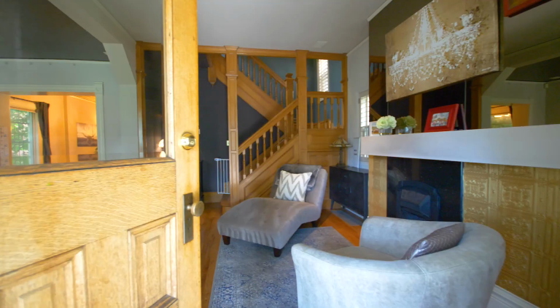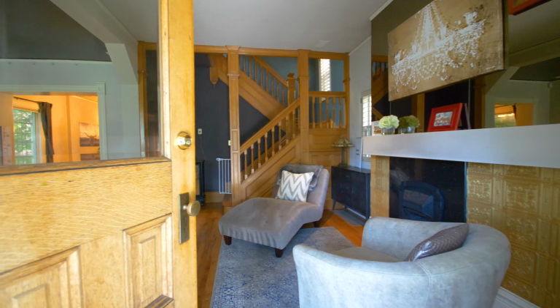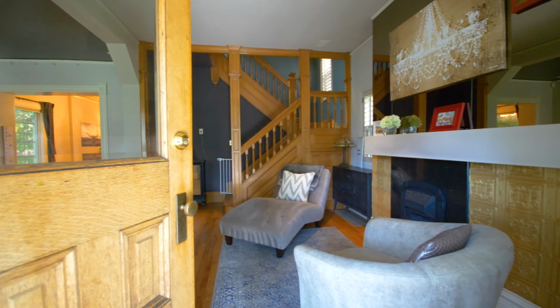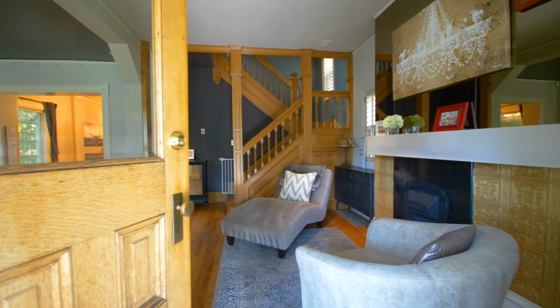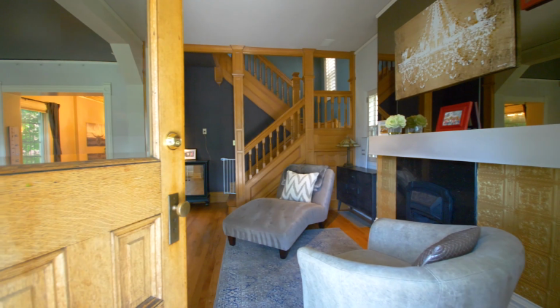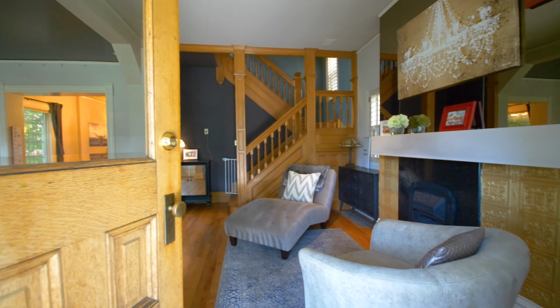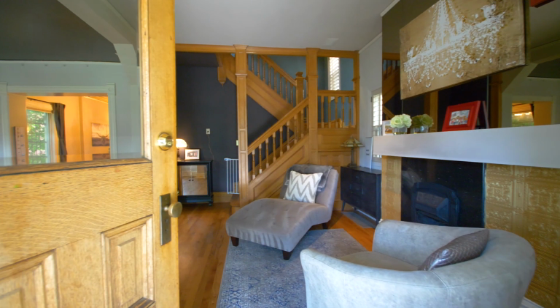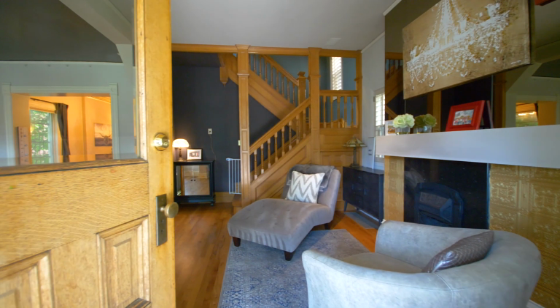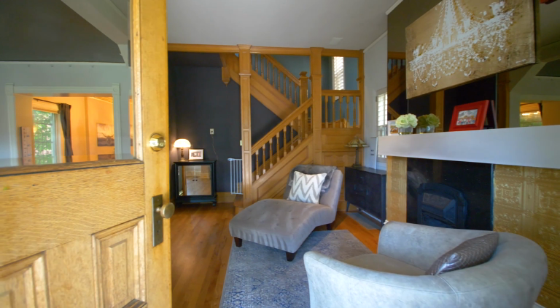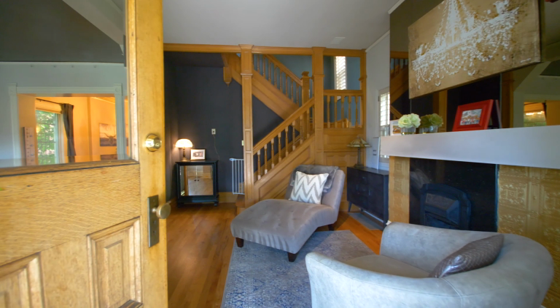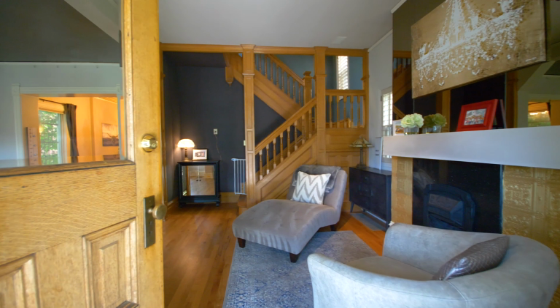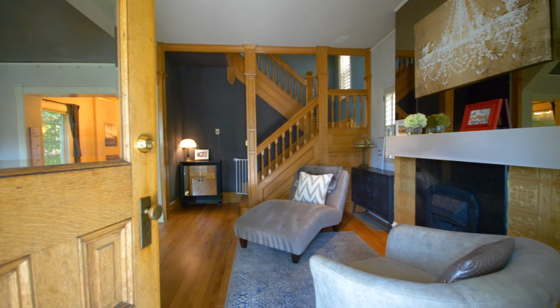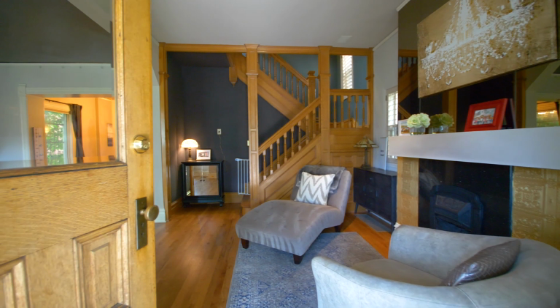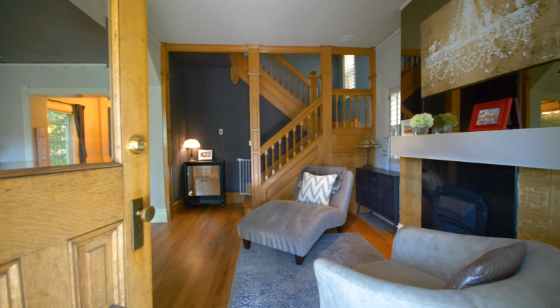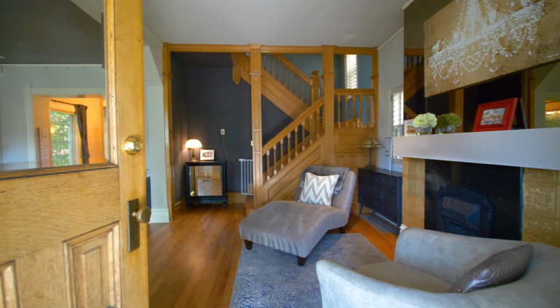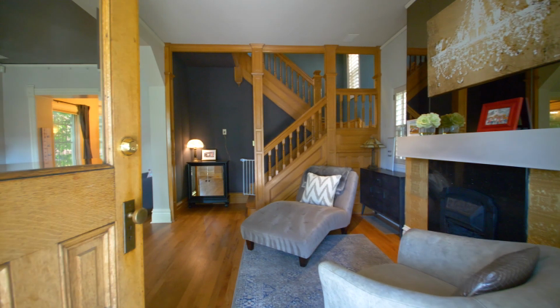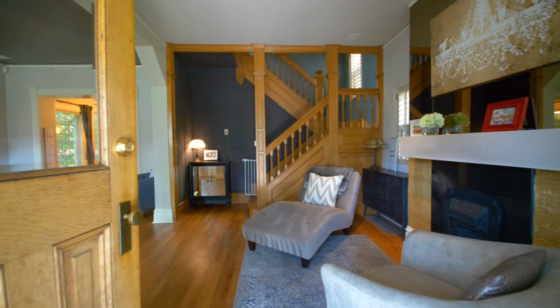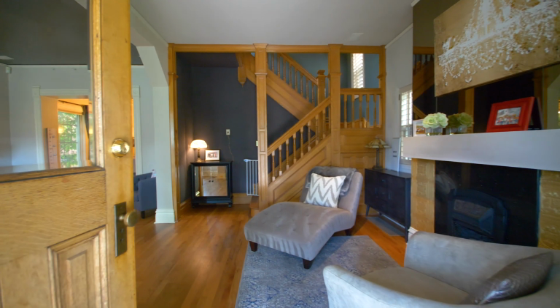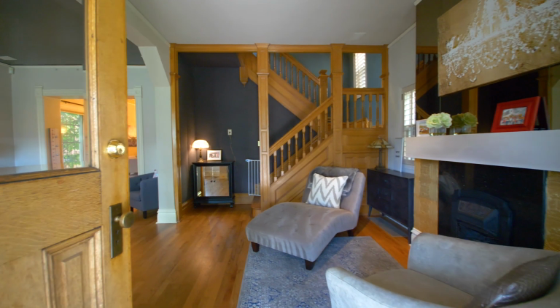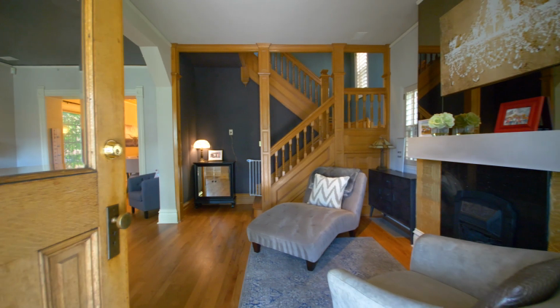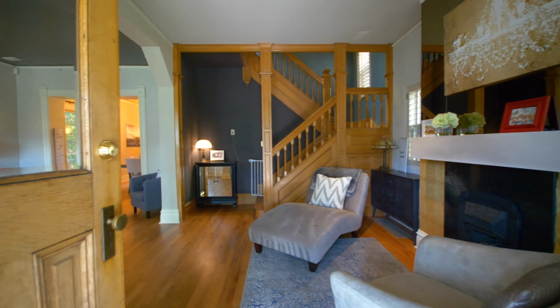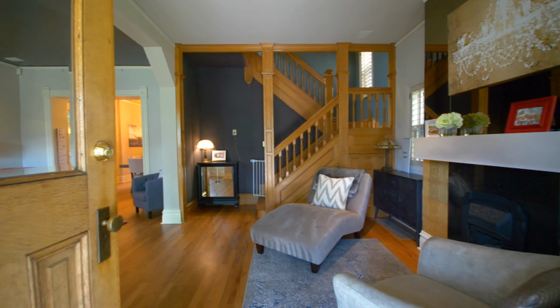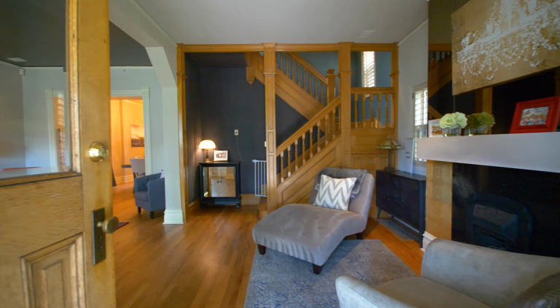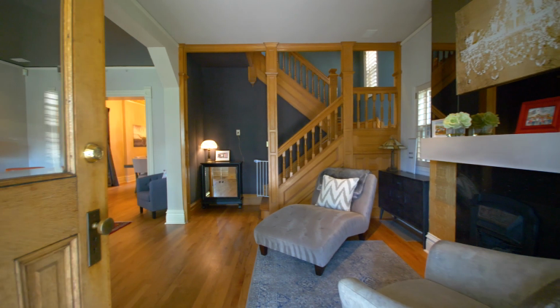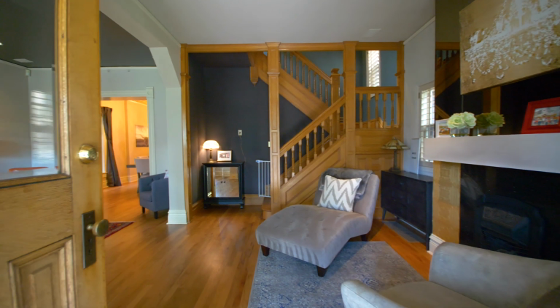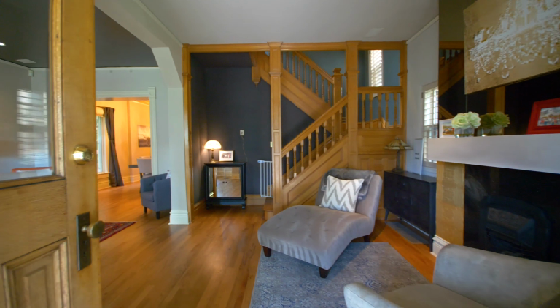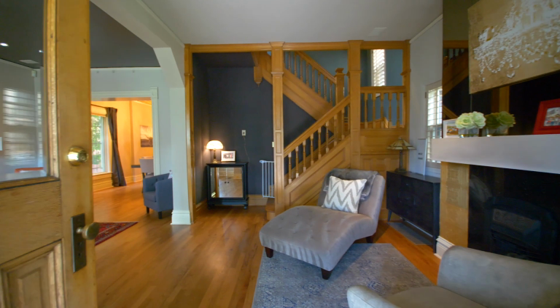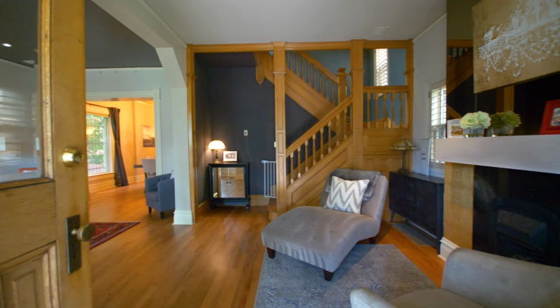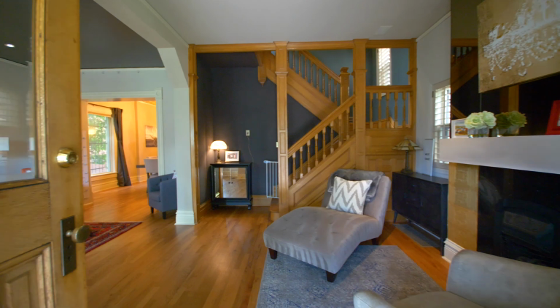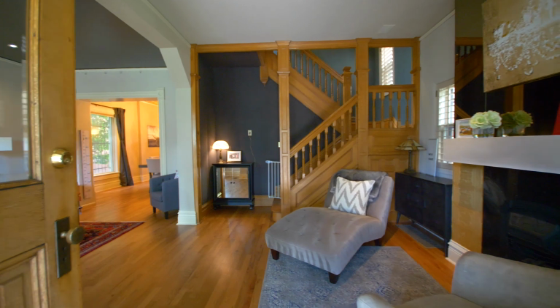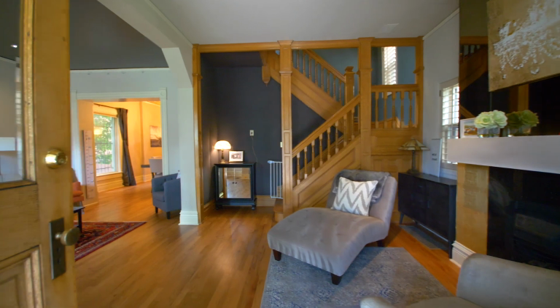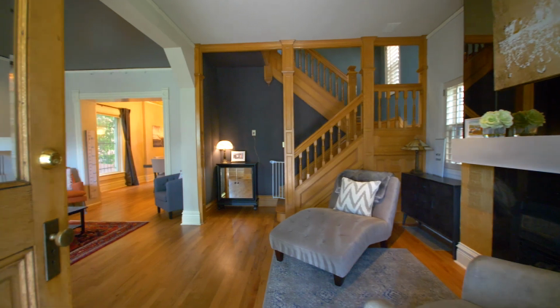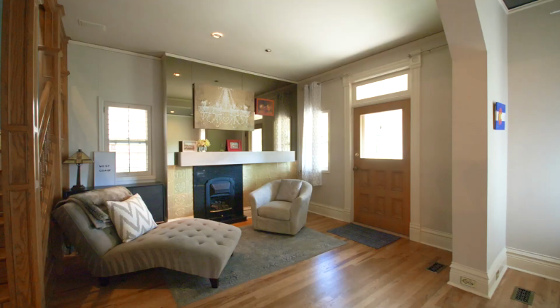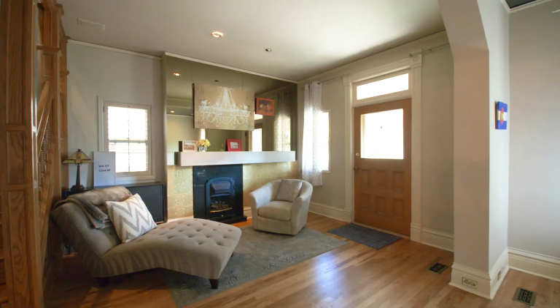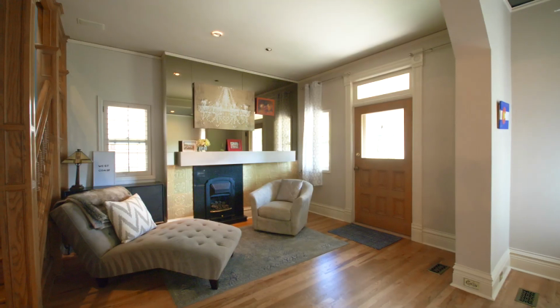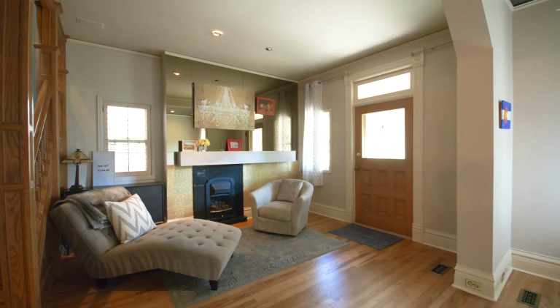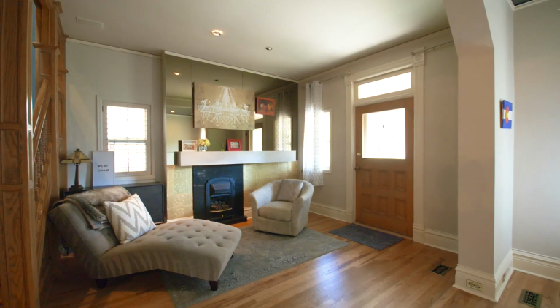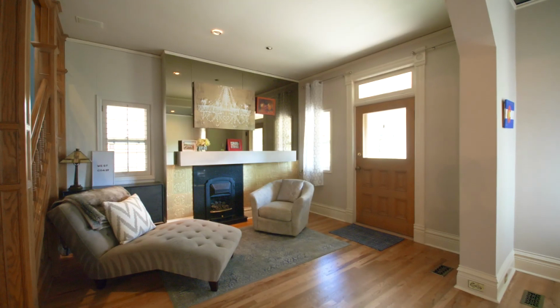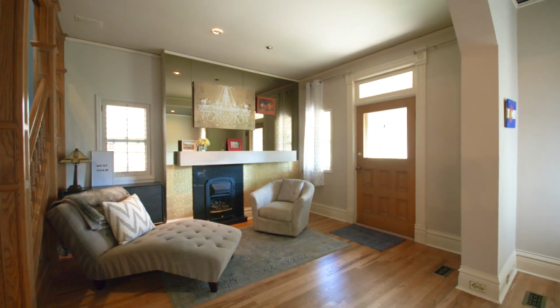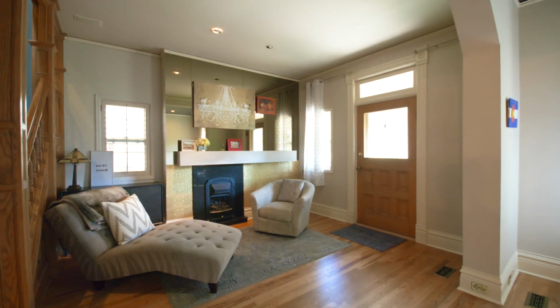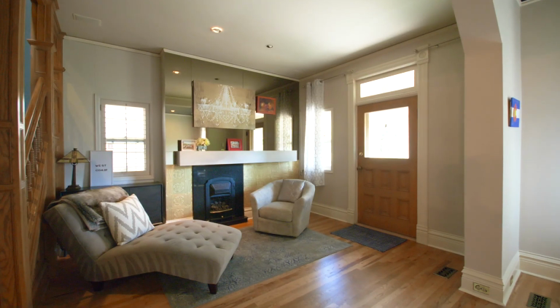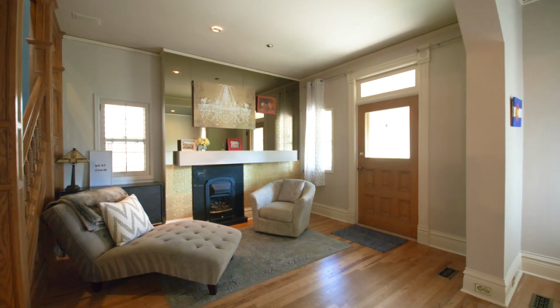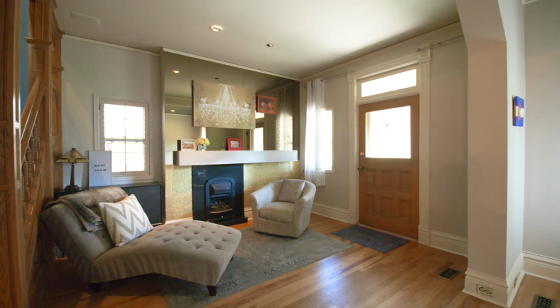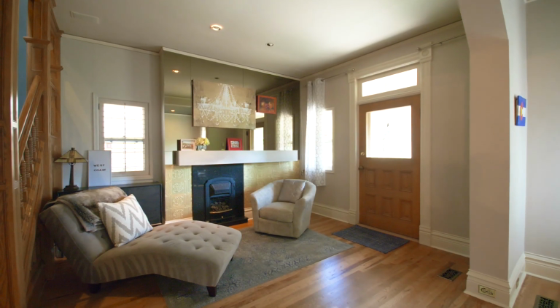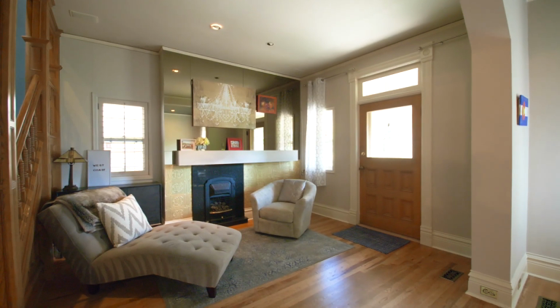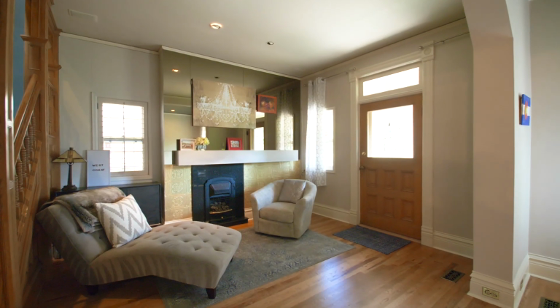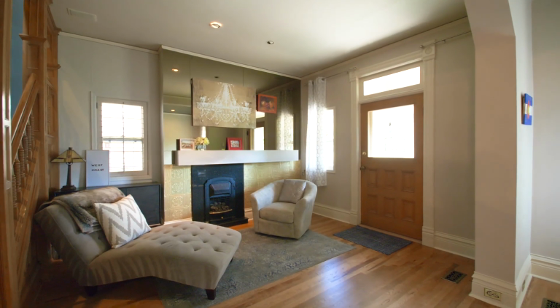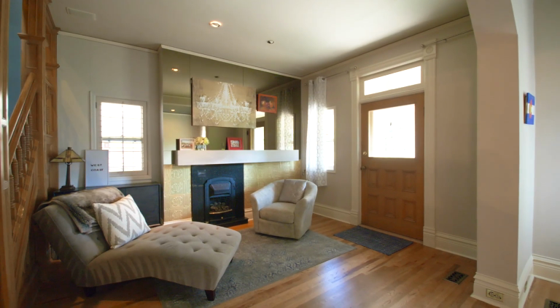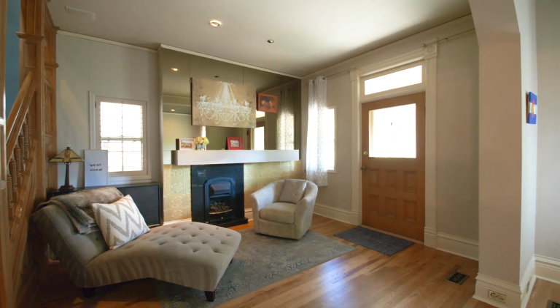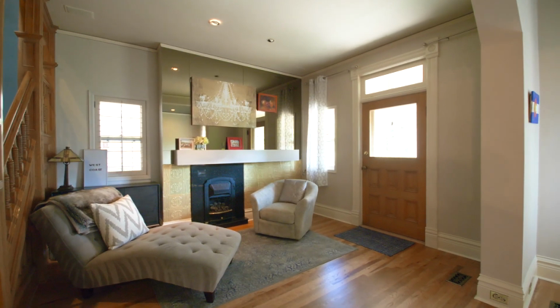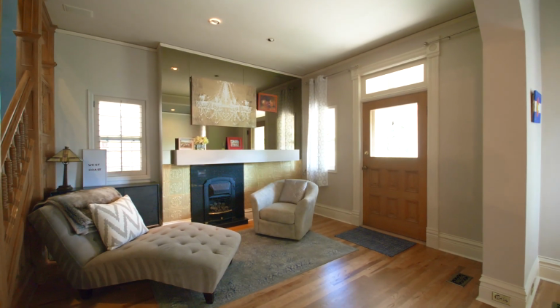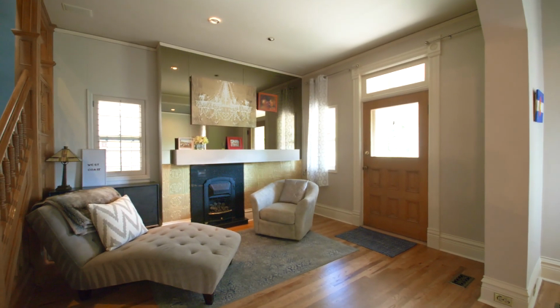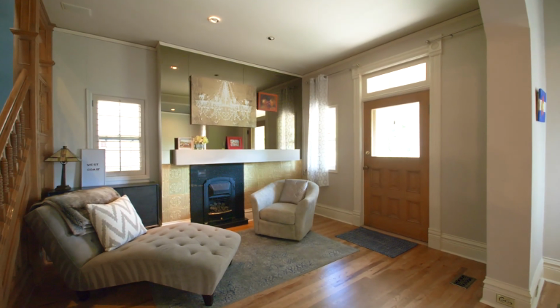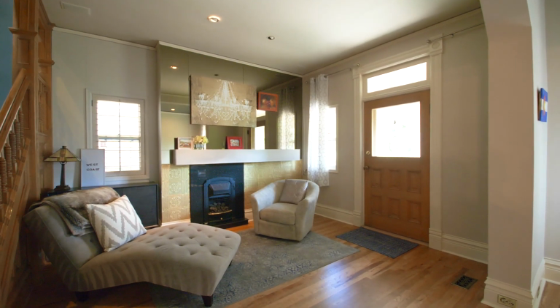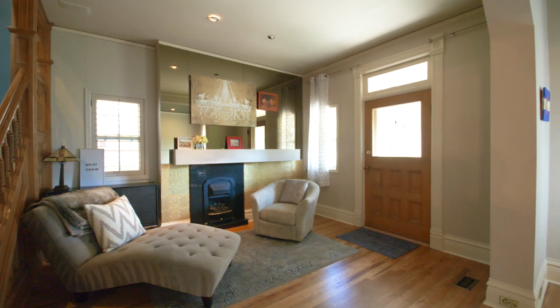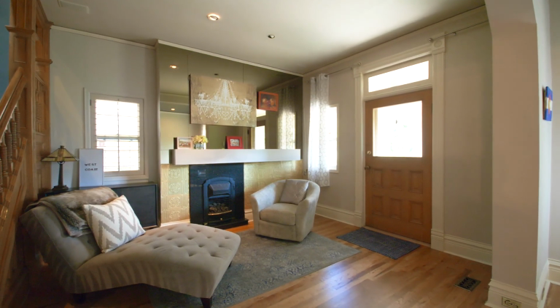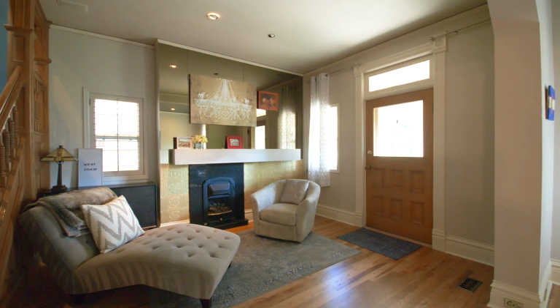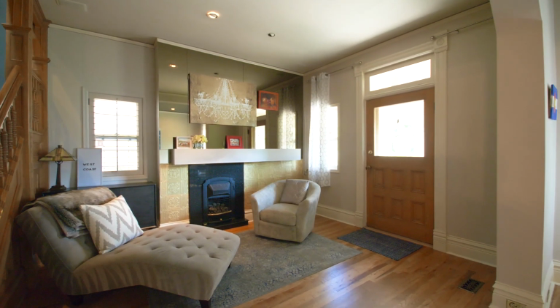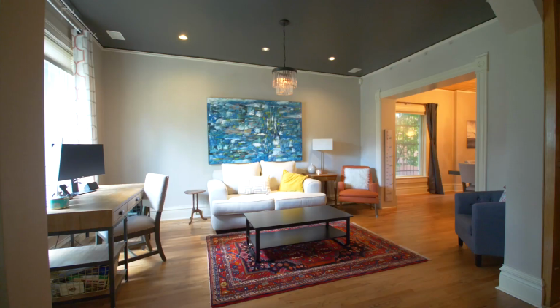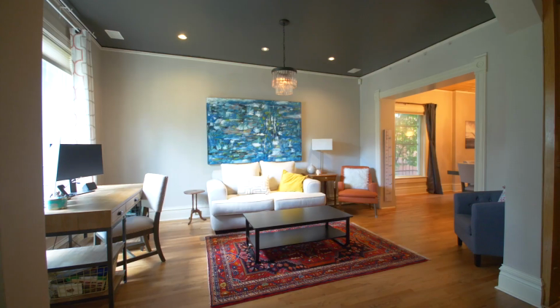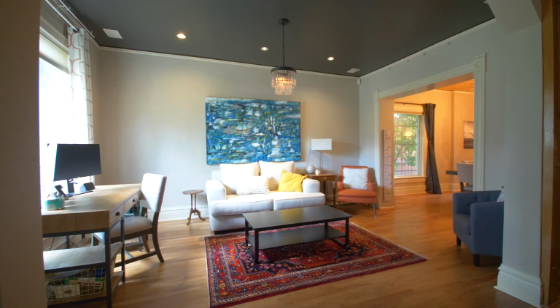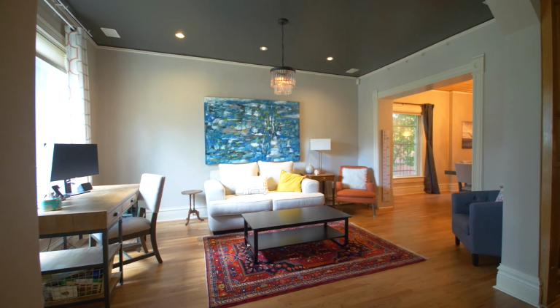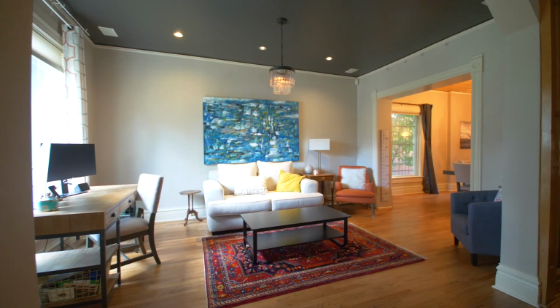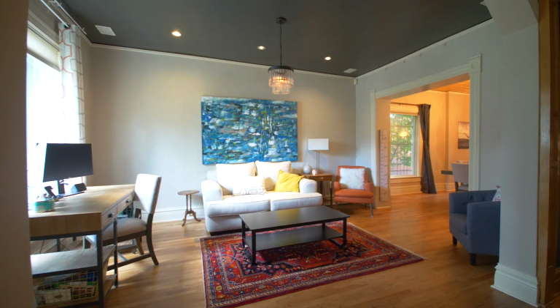Walking through the front door you're greeted by a large entryway with stunning woodwork, a grand staircase, and recently refinished wood floors.